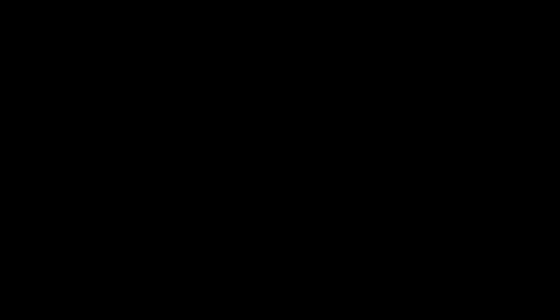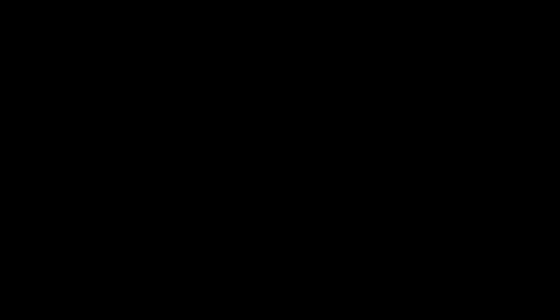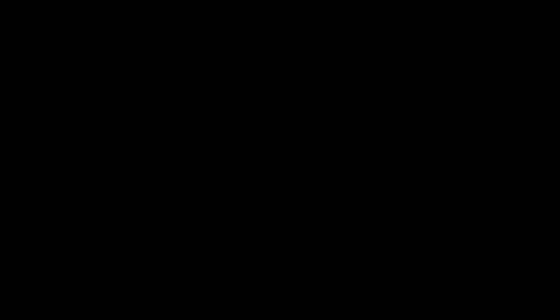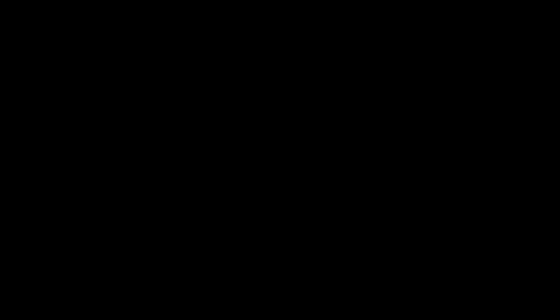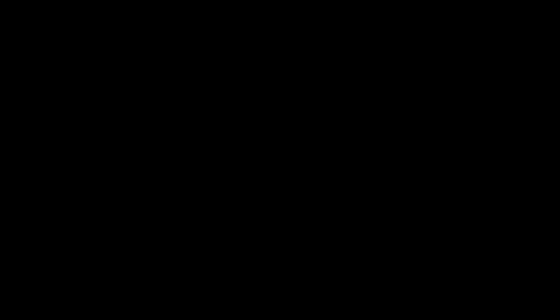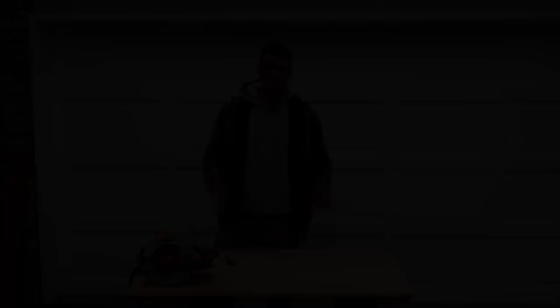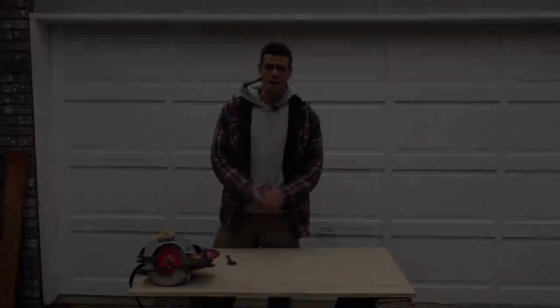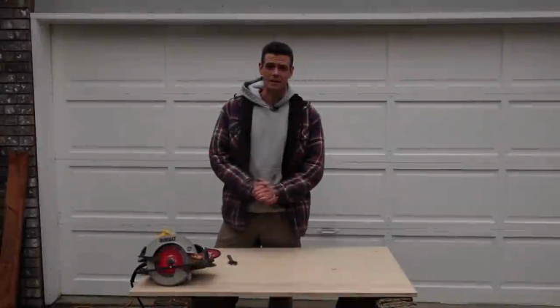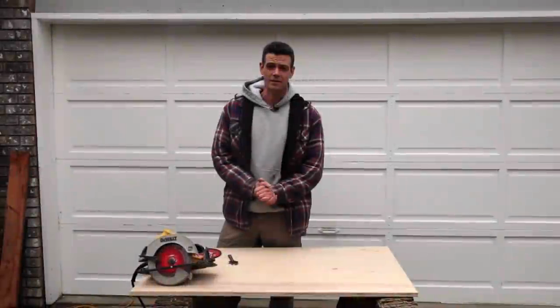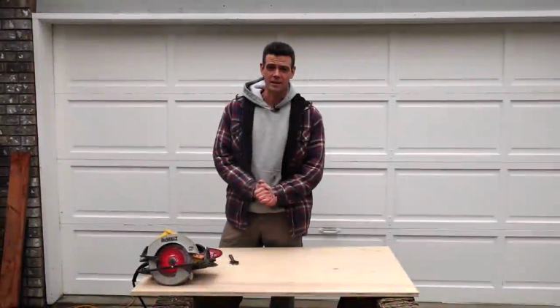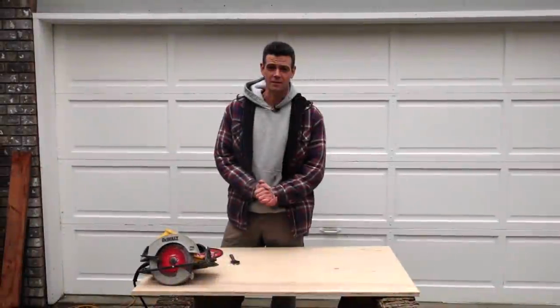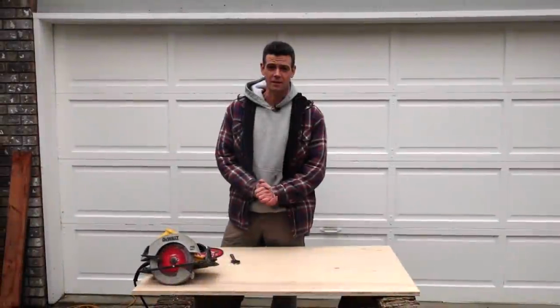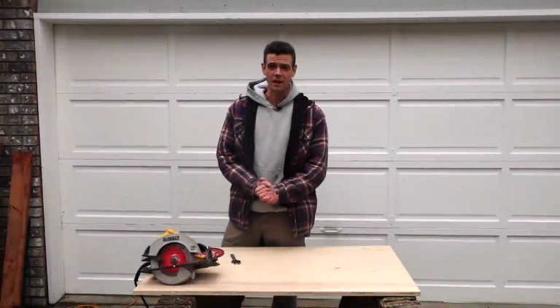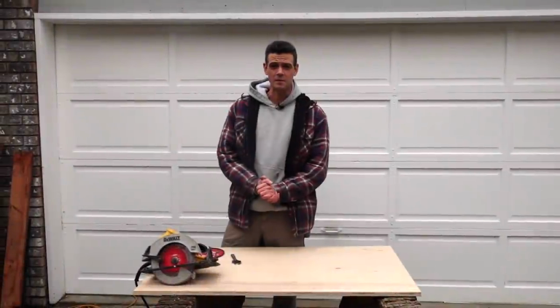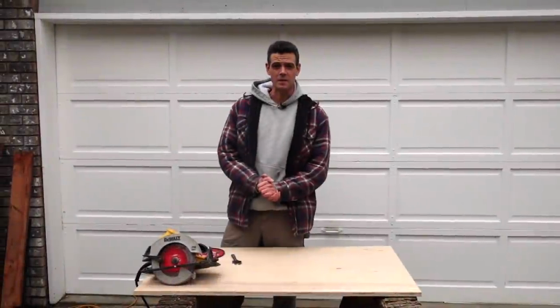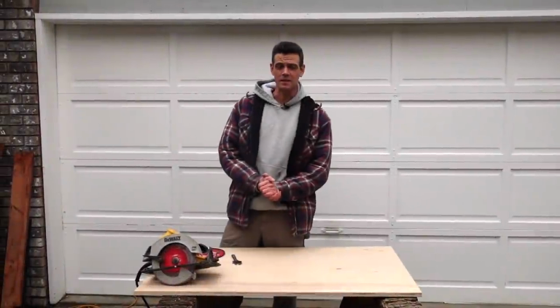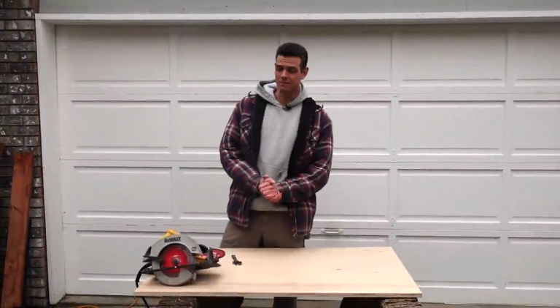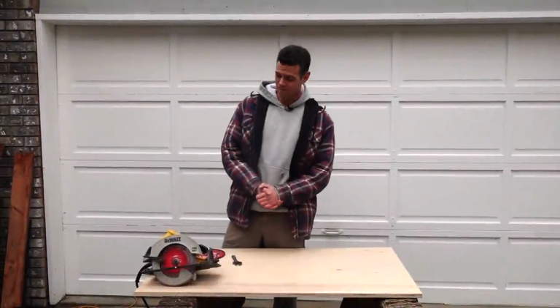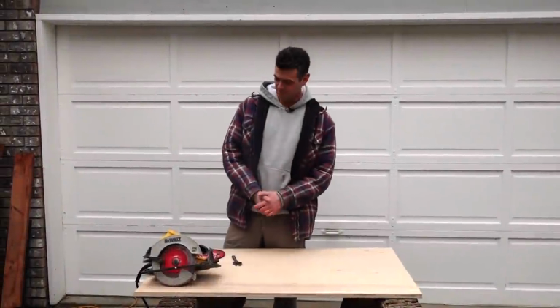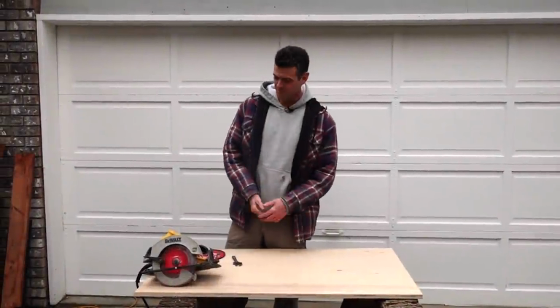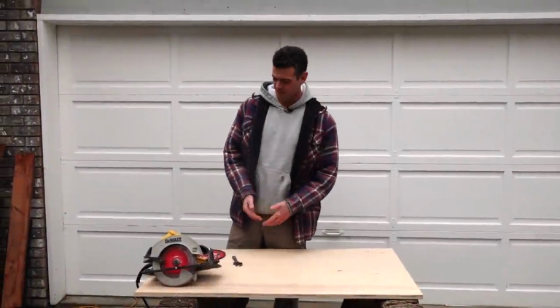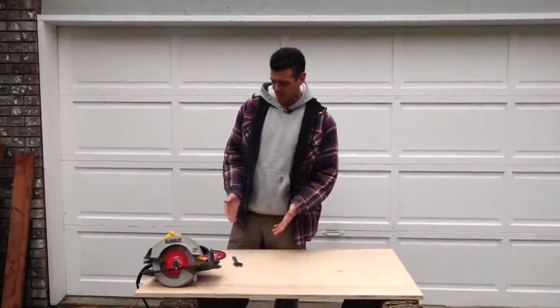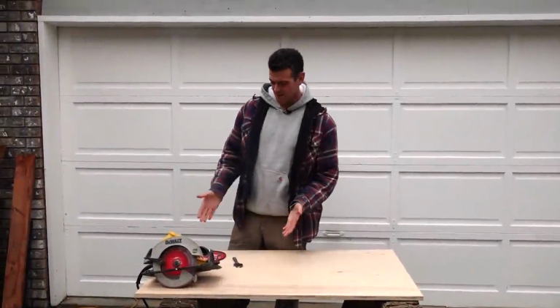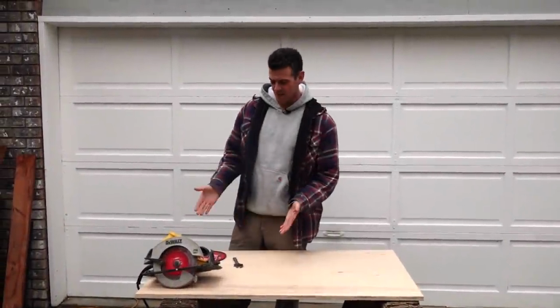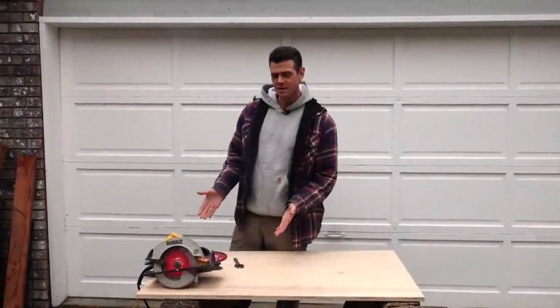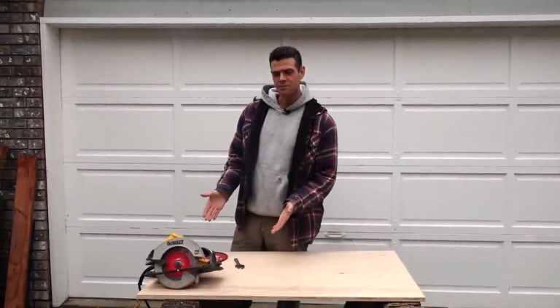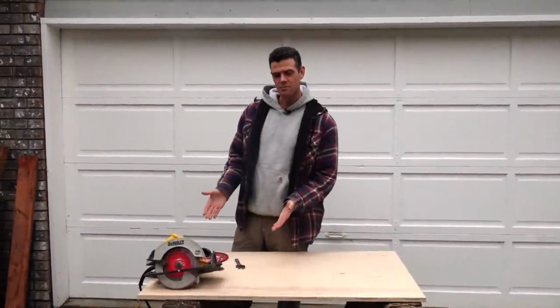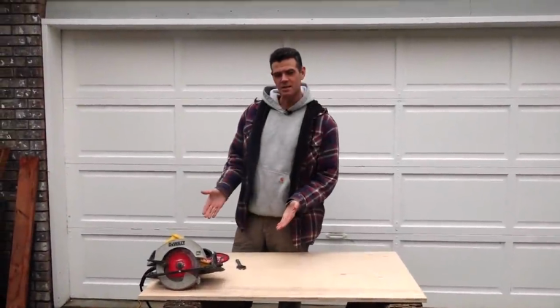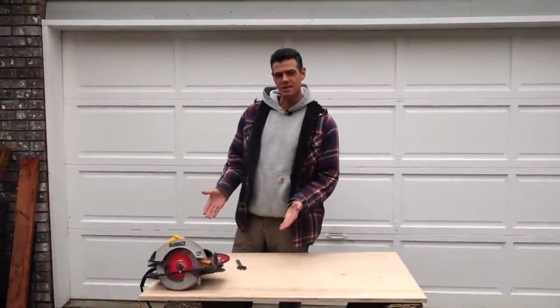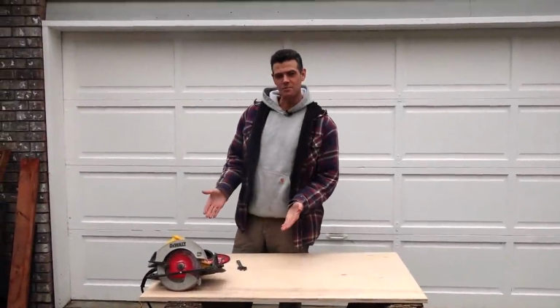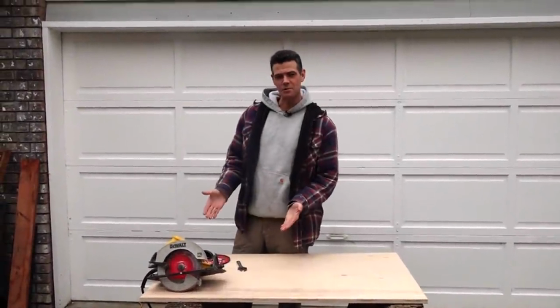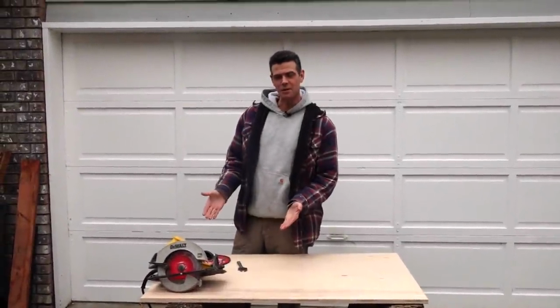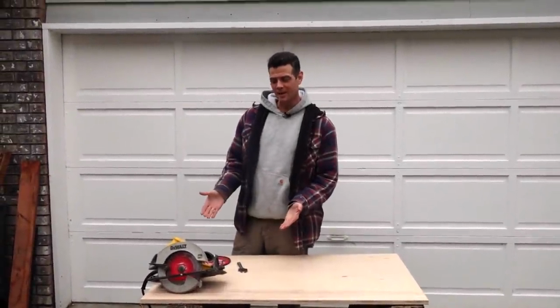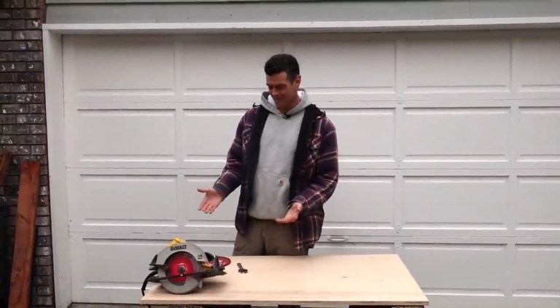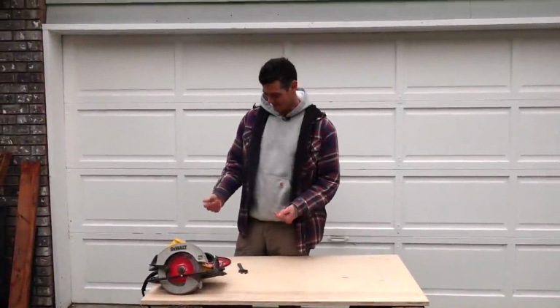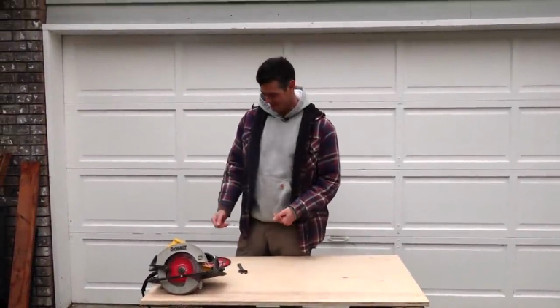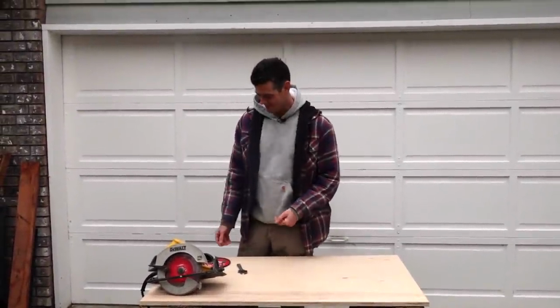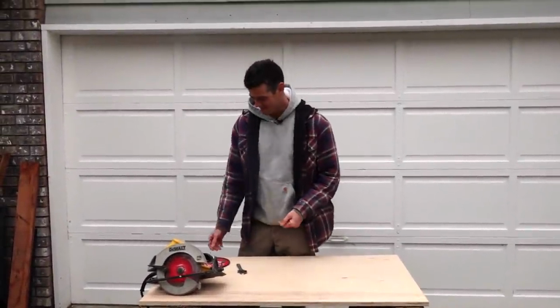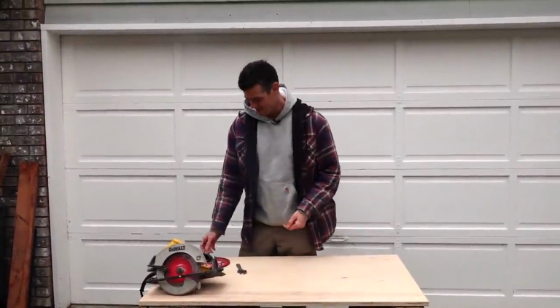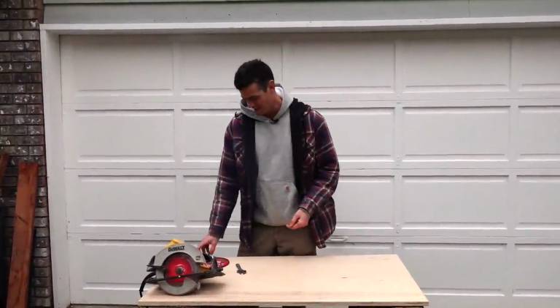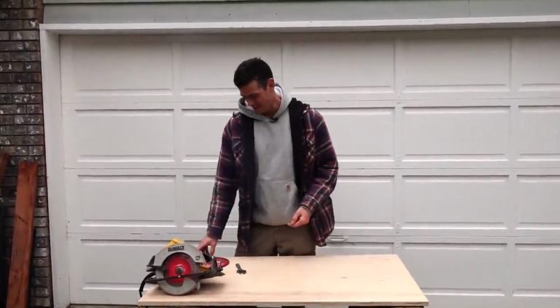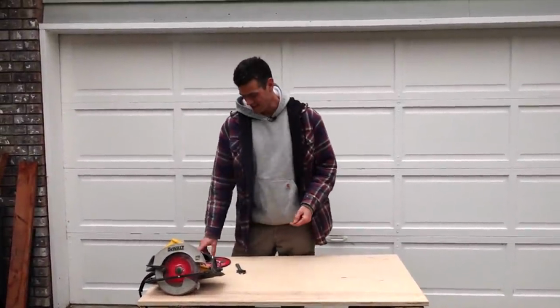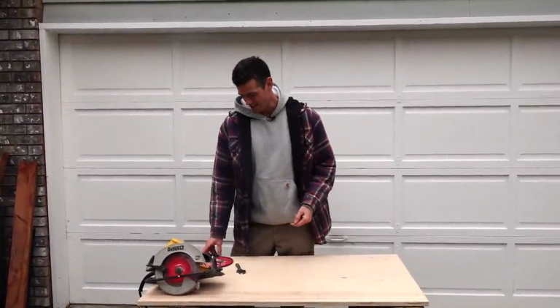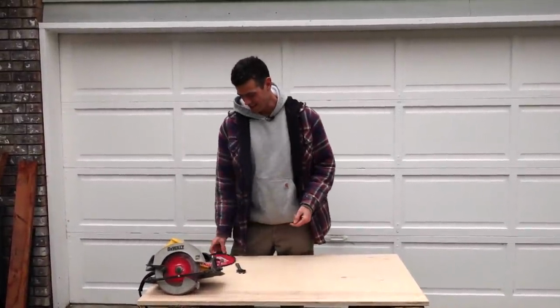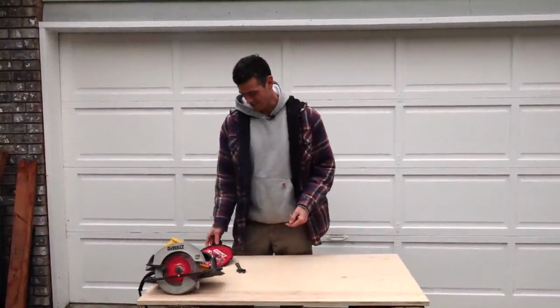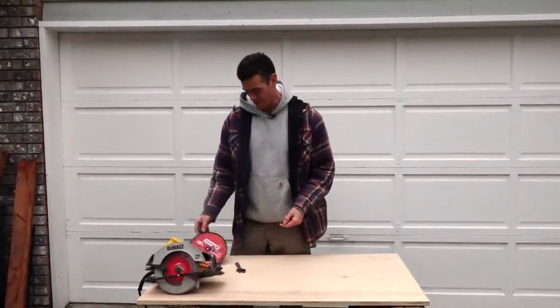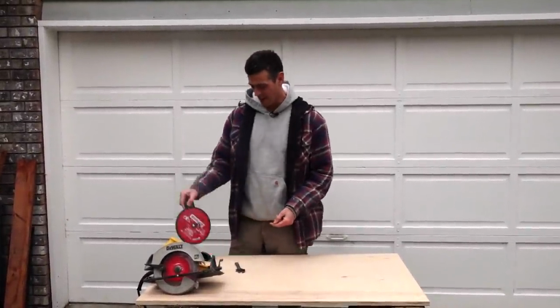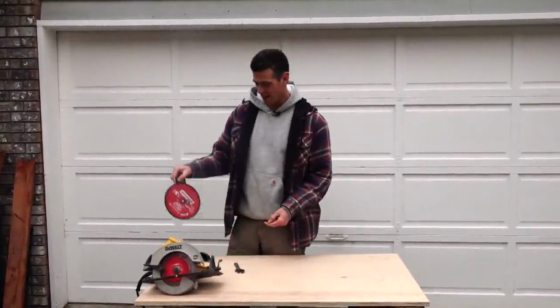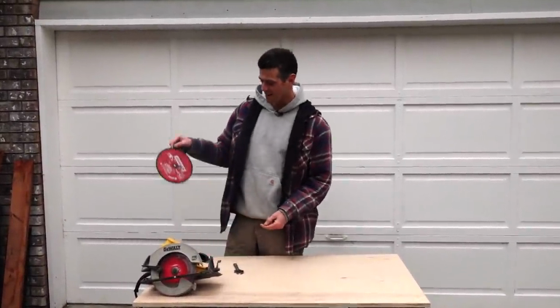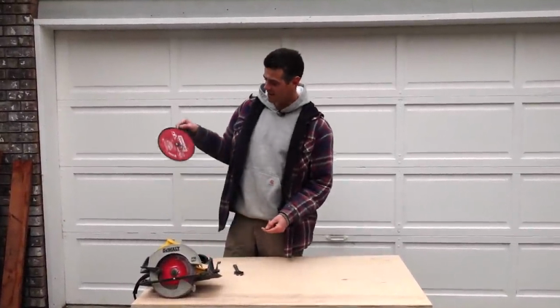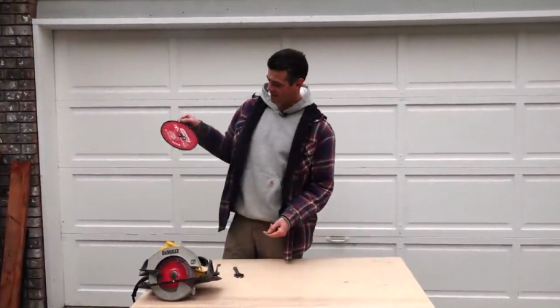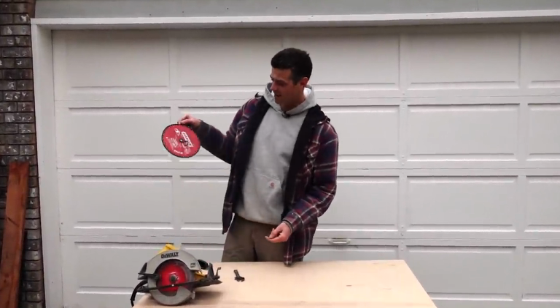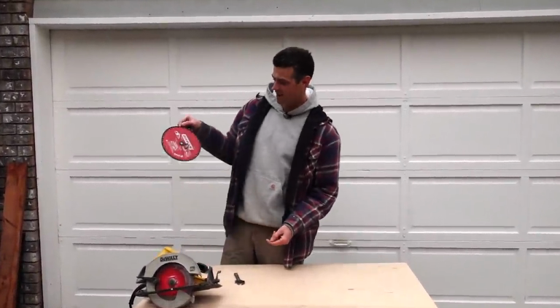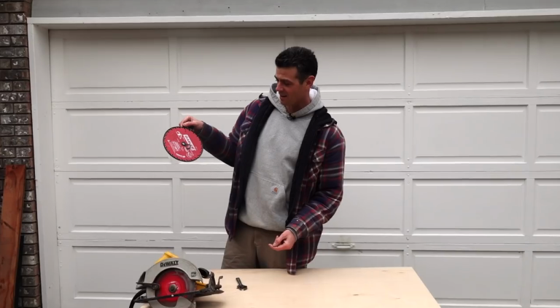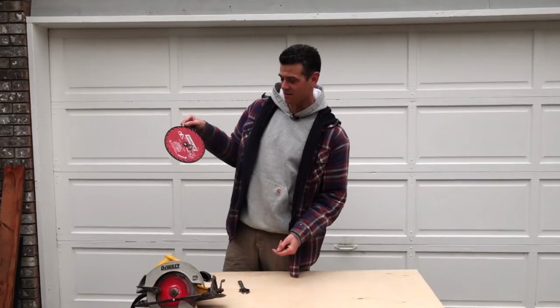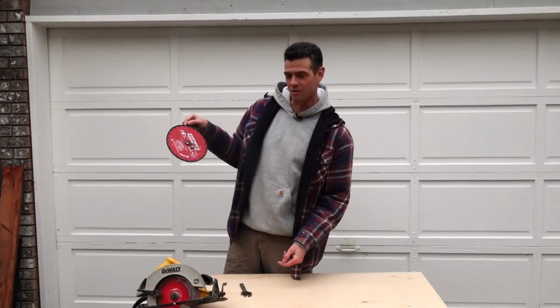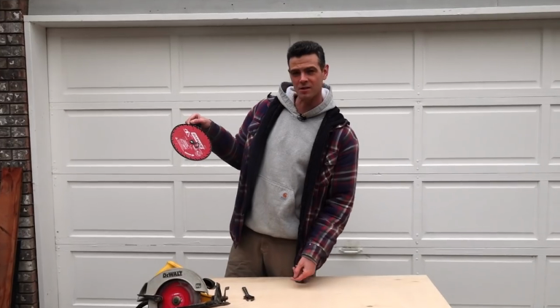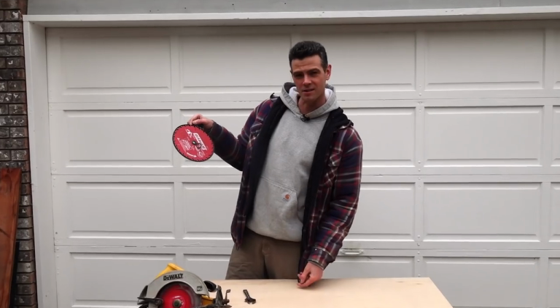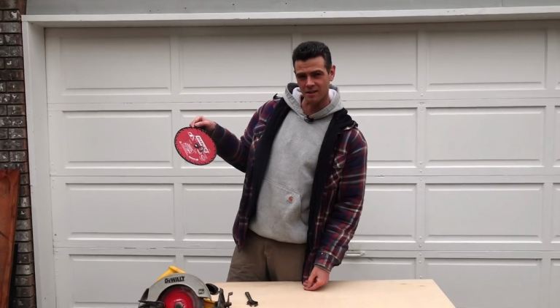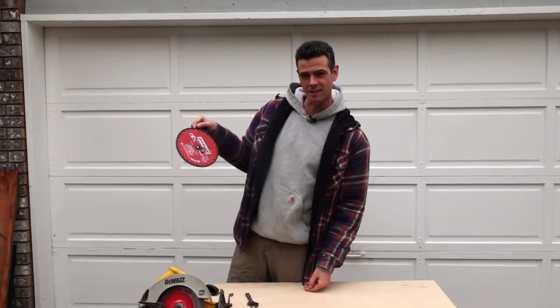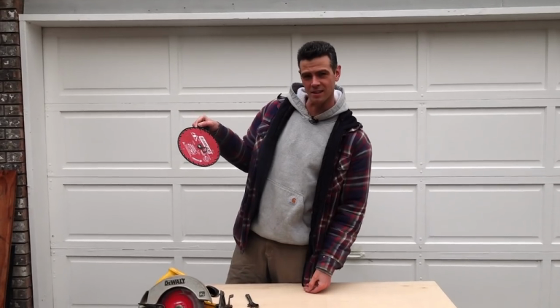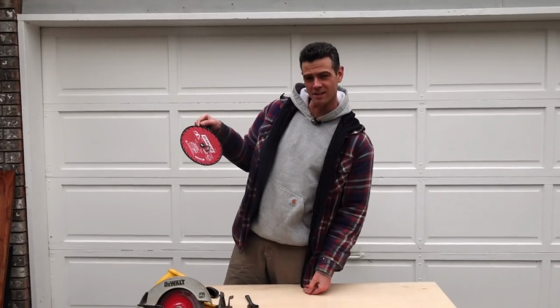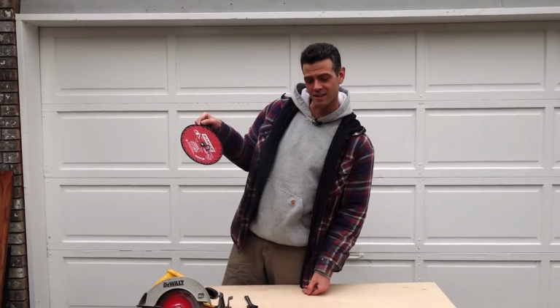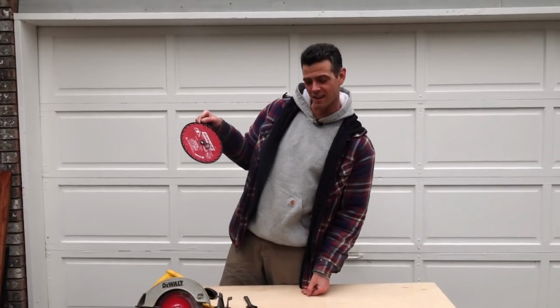Welcome back to Vancouver Carpenter. Today's video is a pretty simple one — changing the blade on your circular saw.